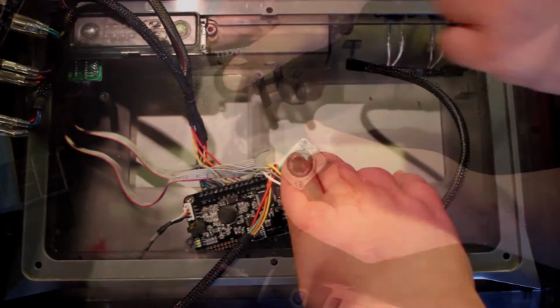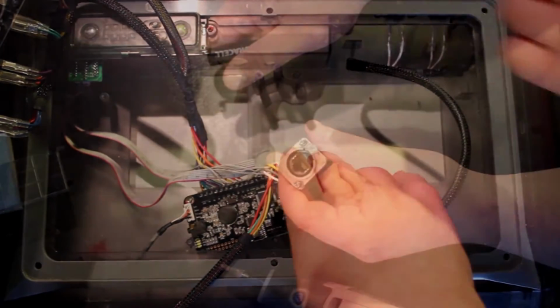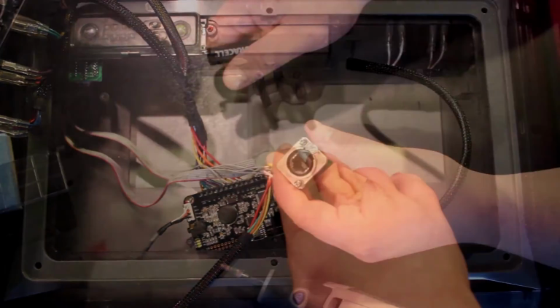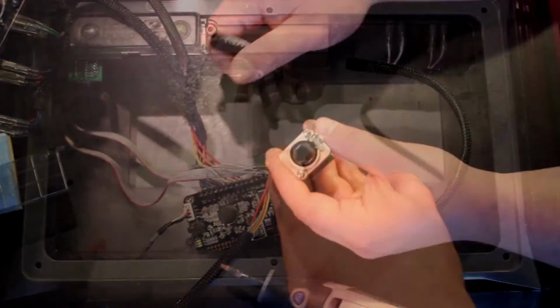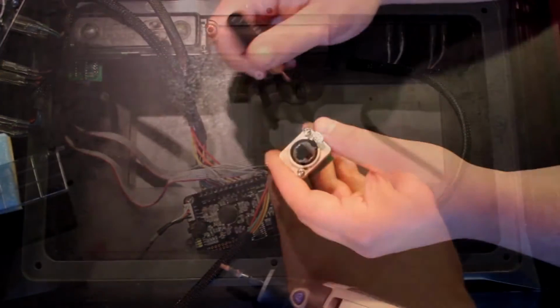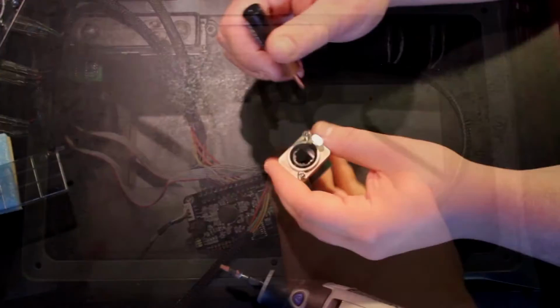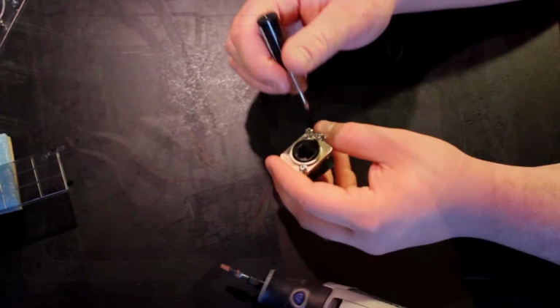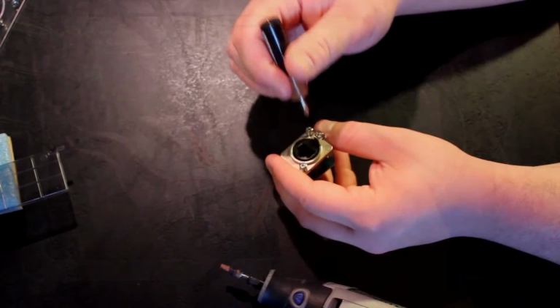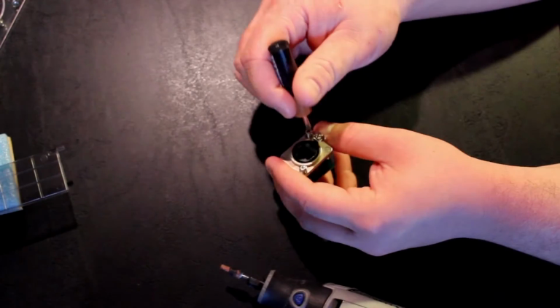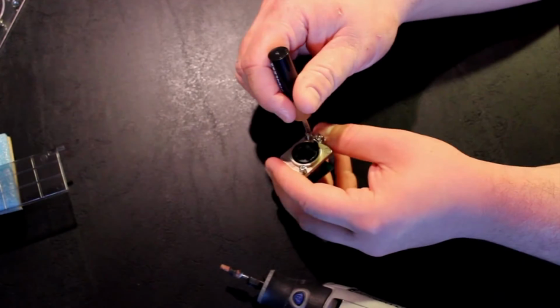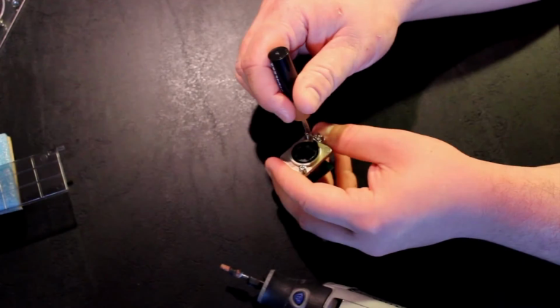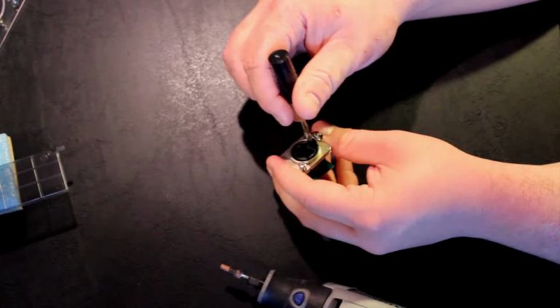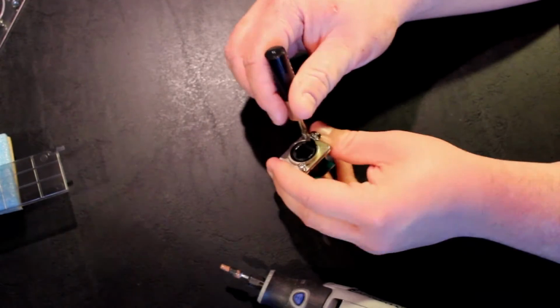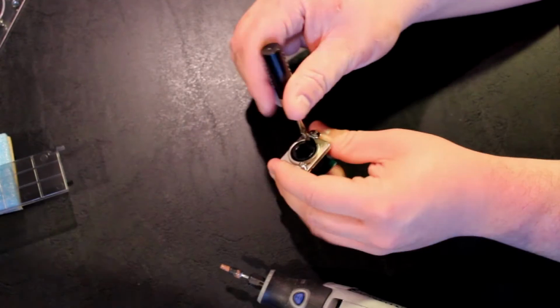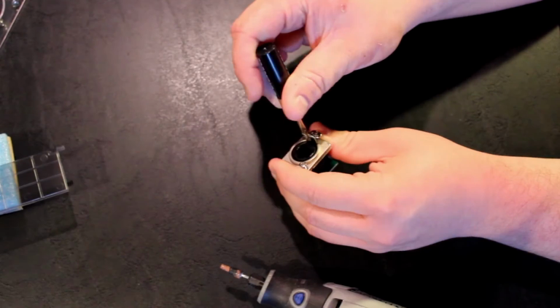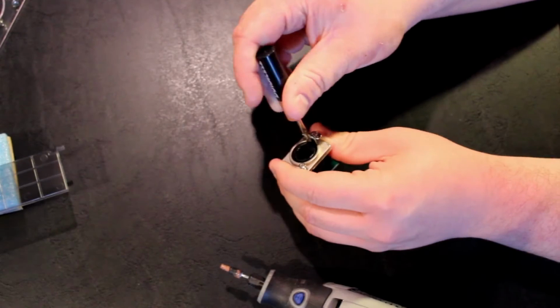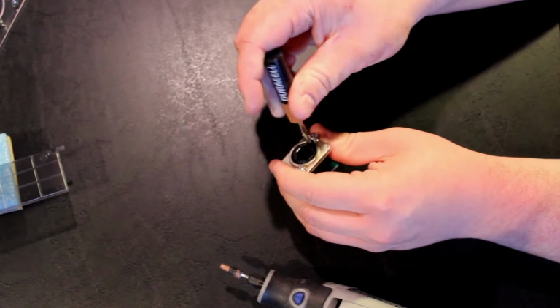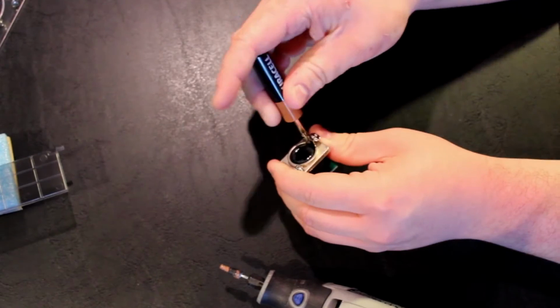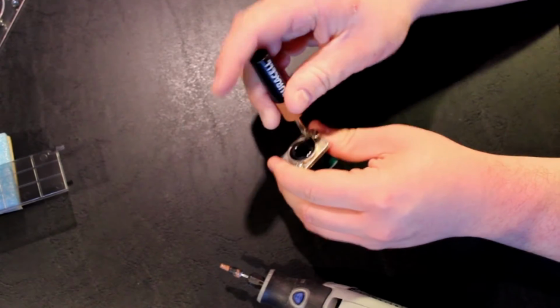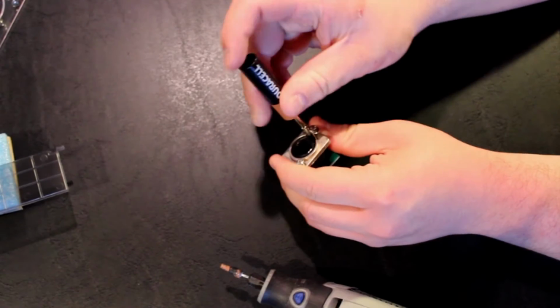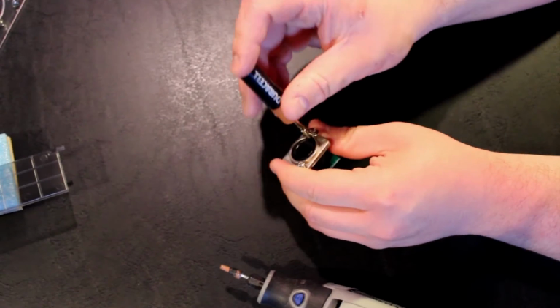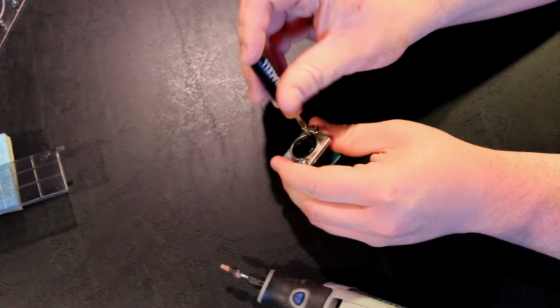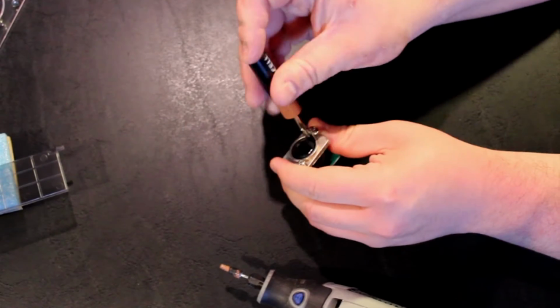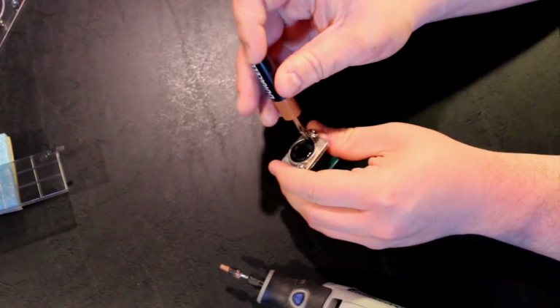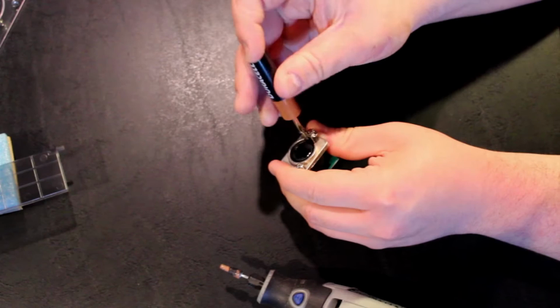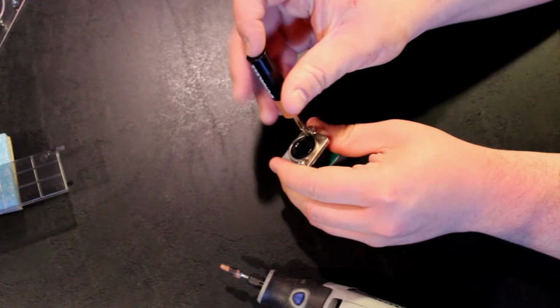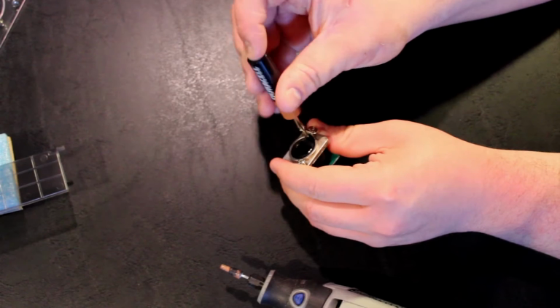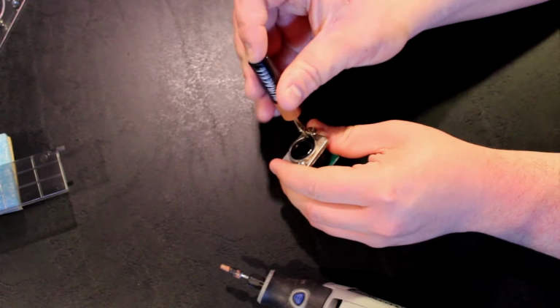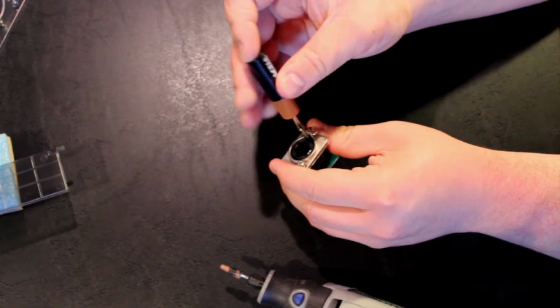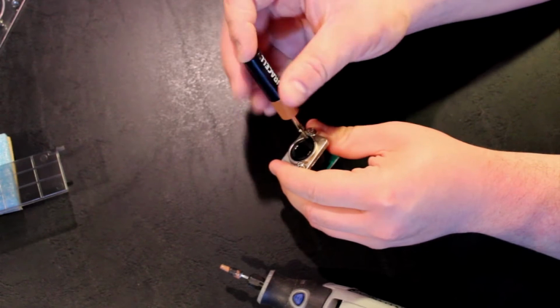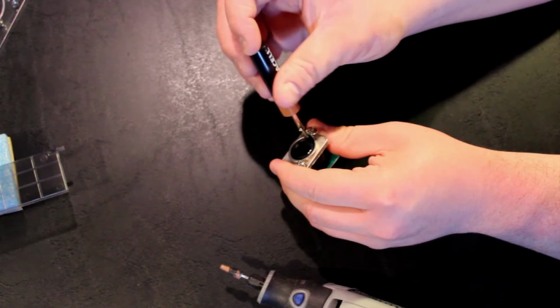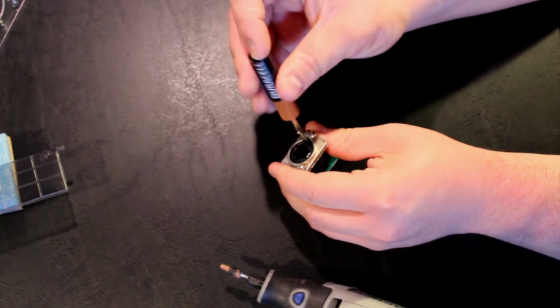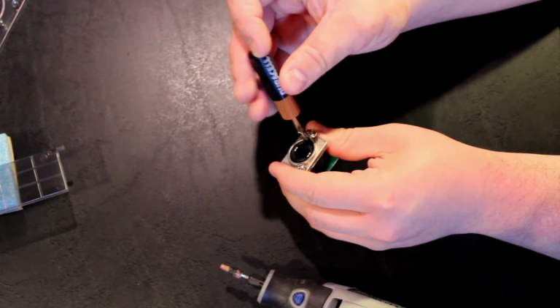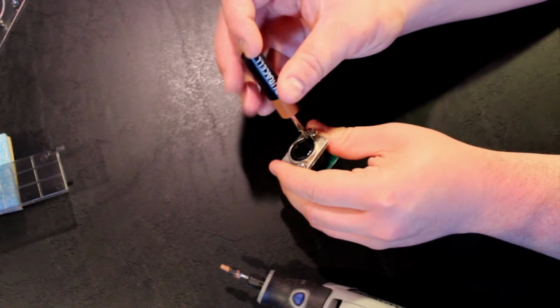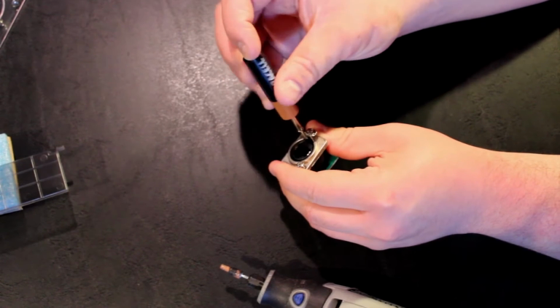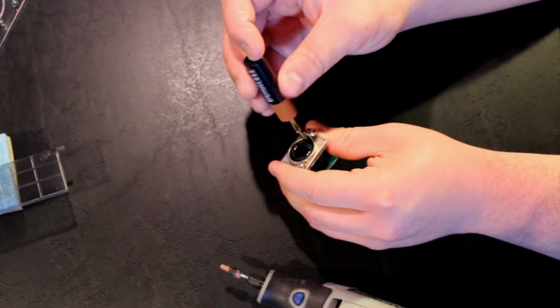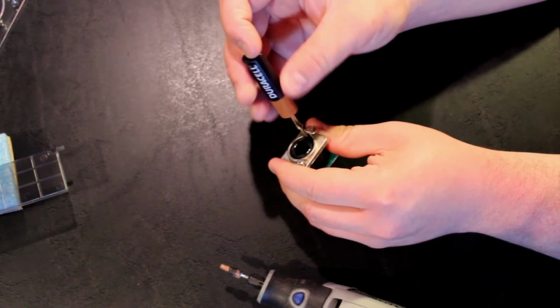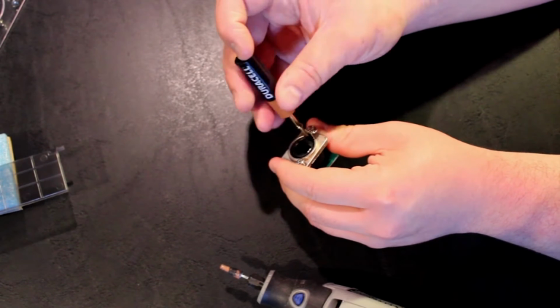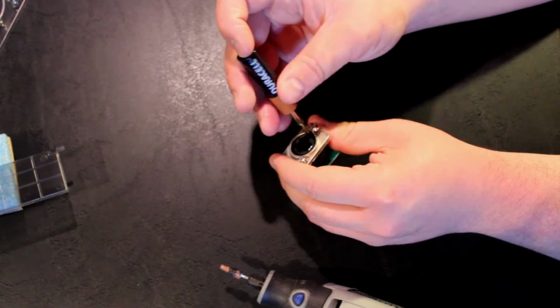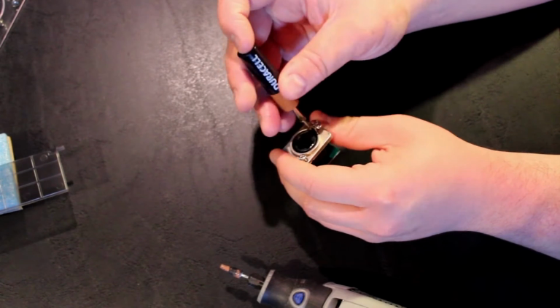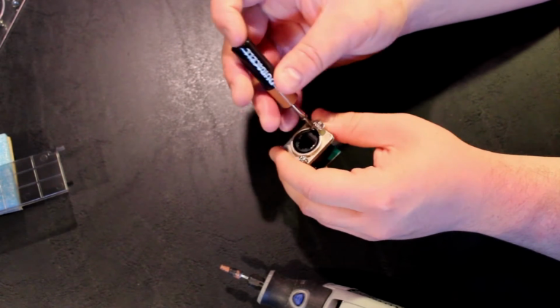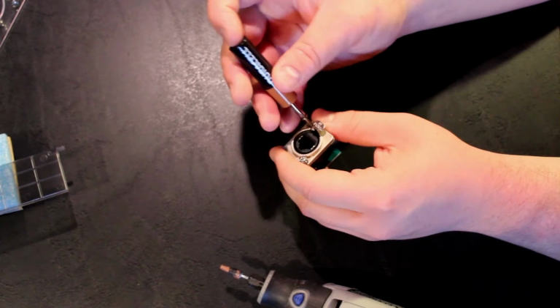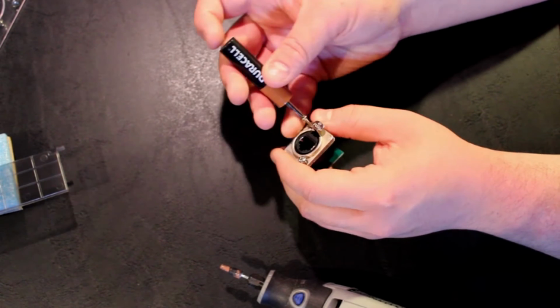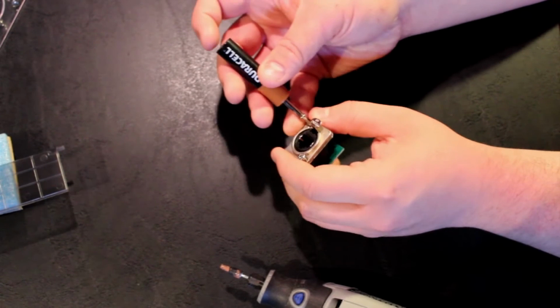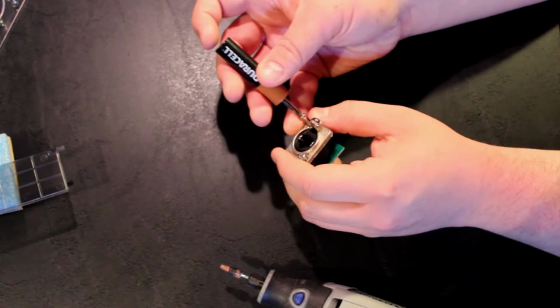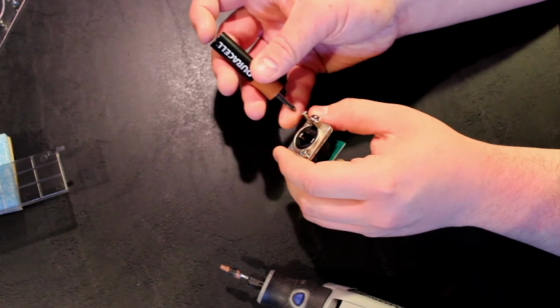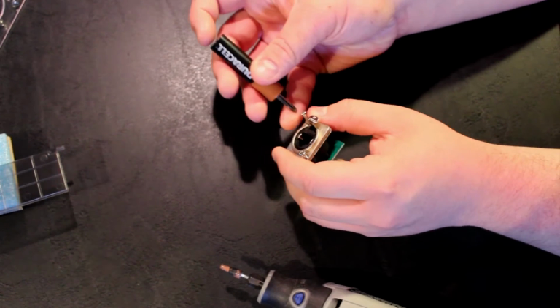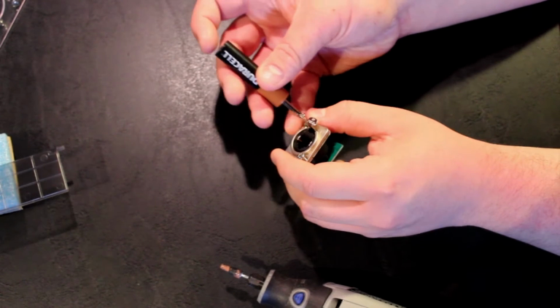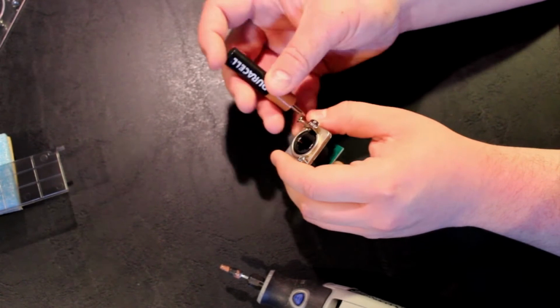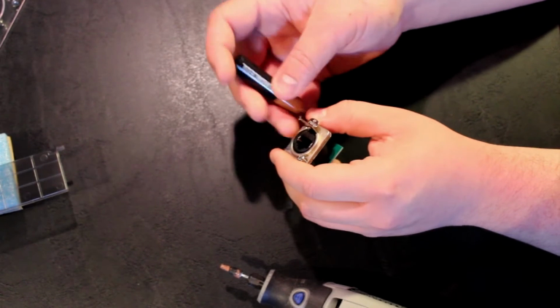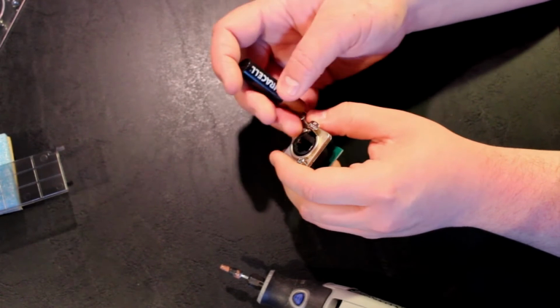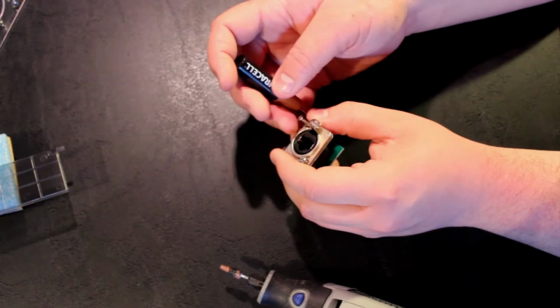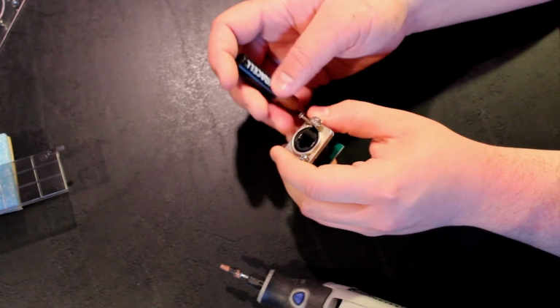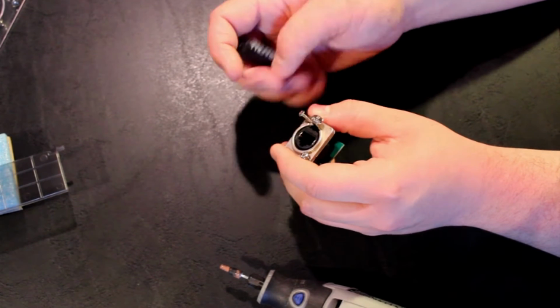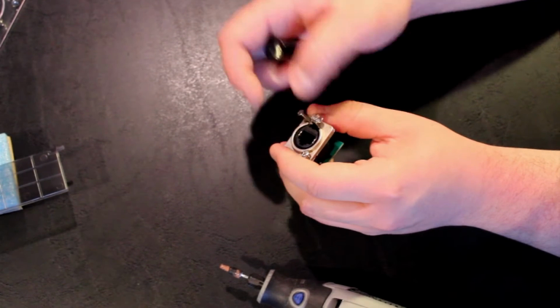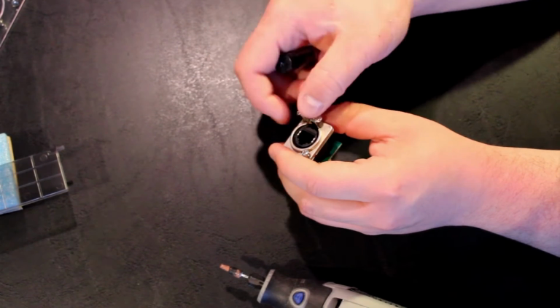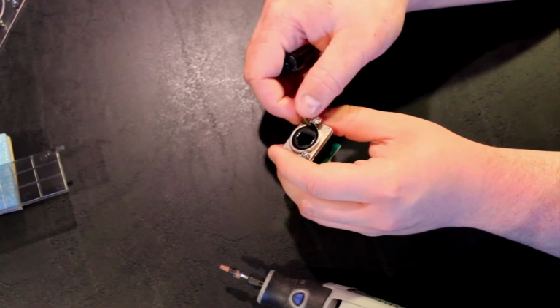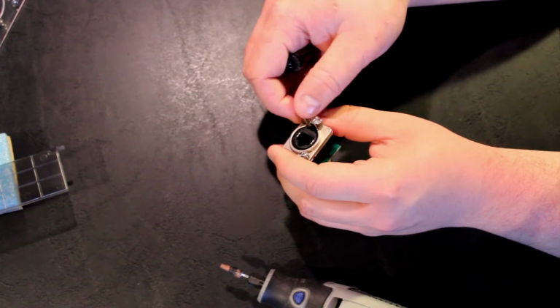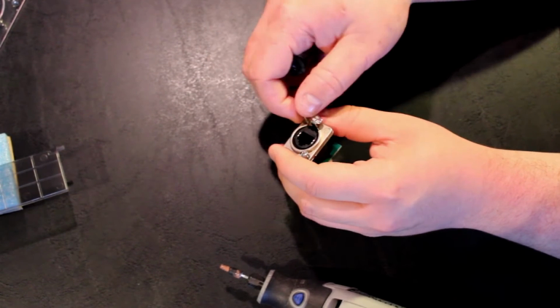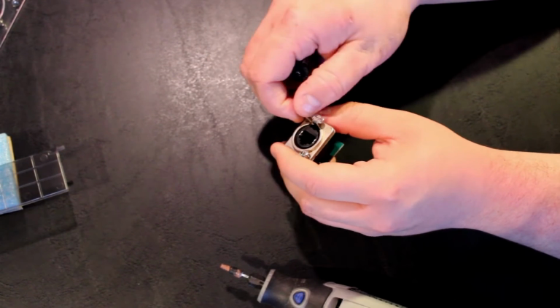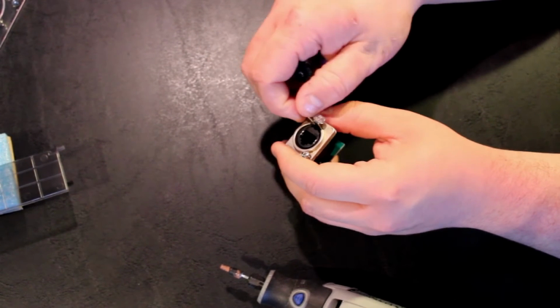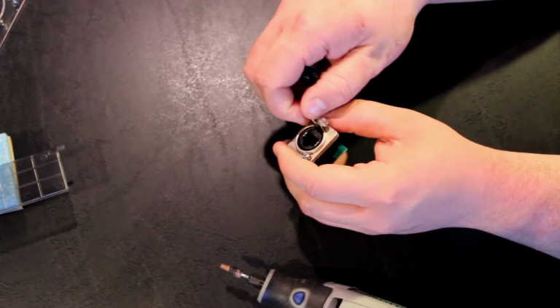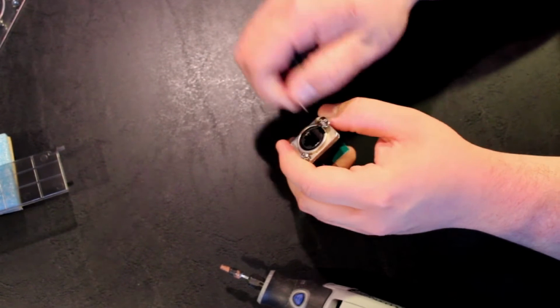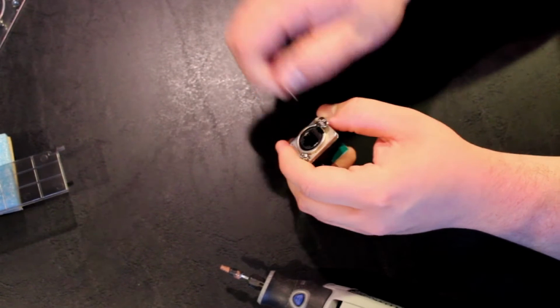To begin installation, please remove the two screws and then carefully, as shown, remove the back panel piece.